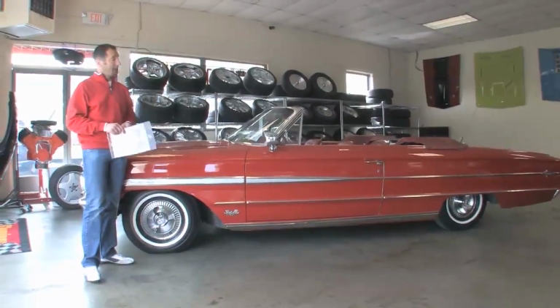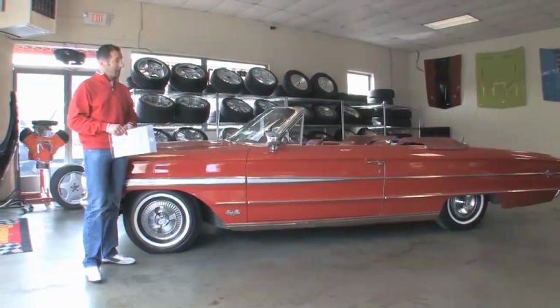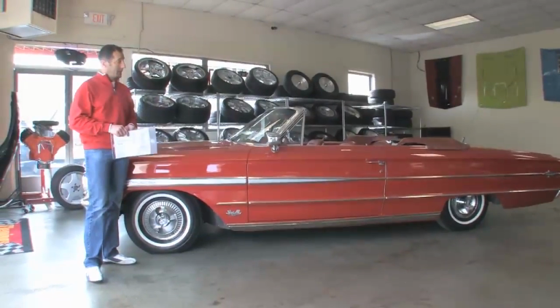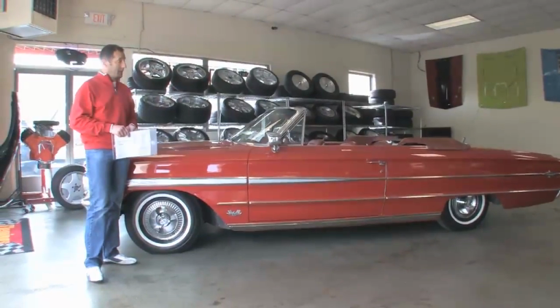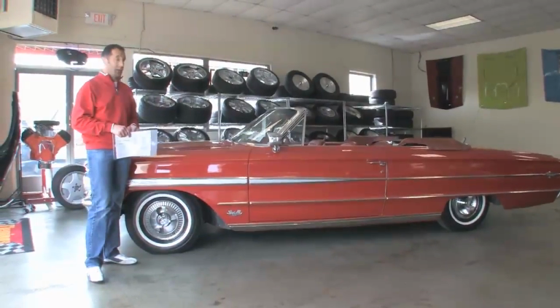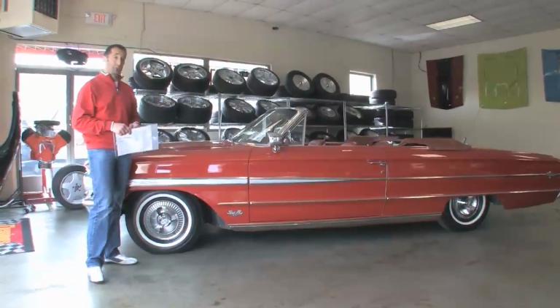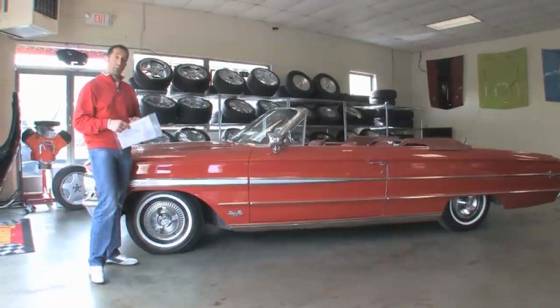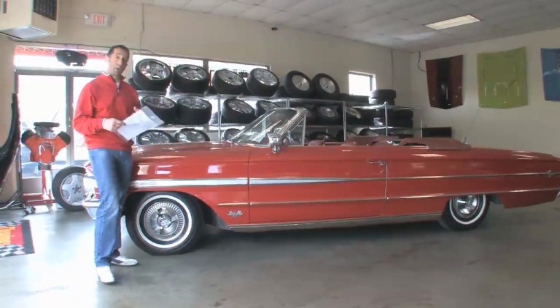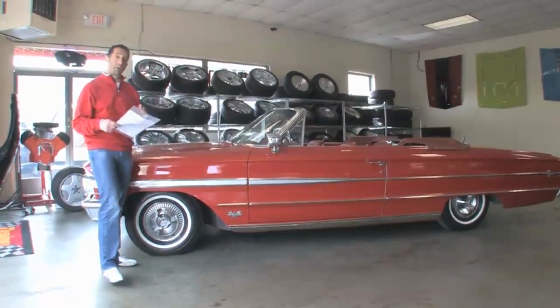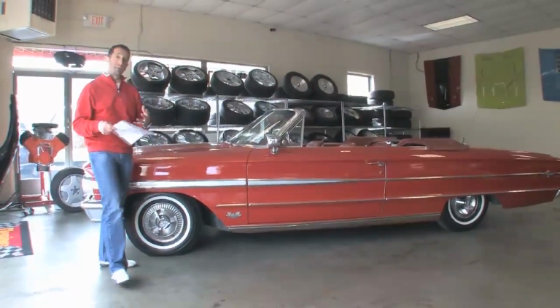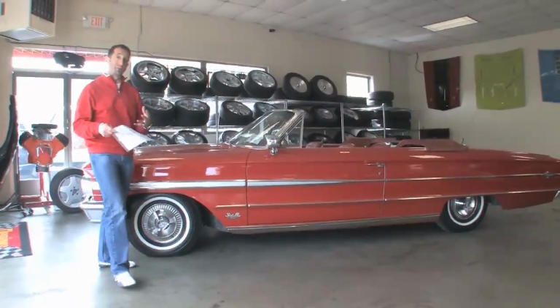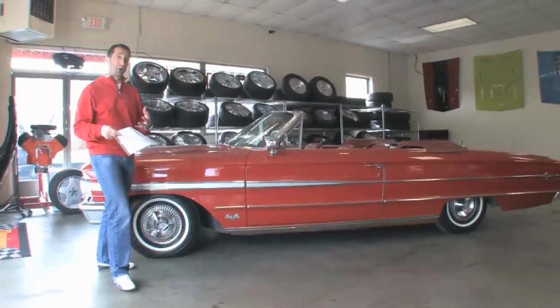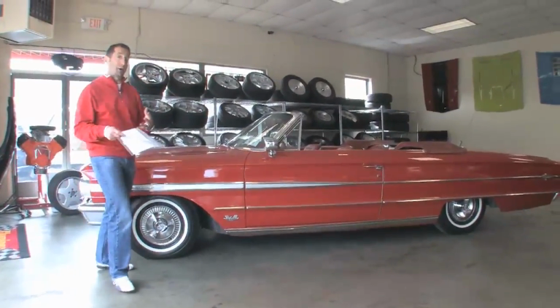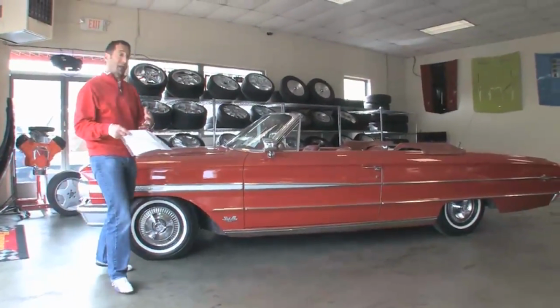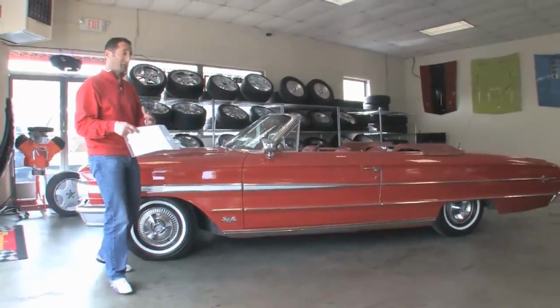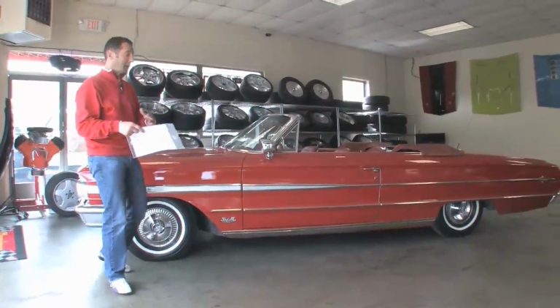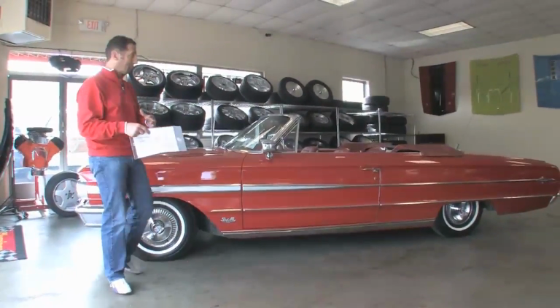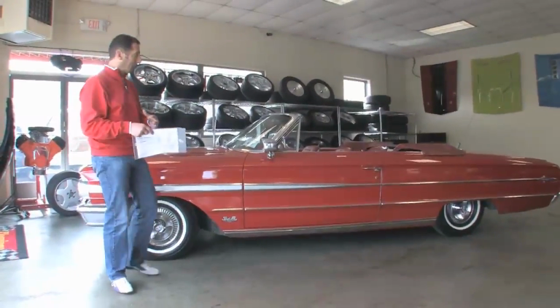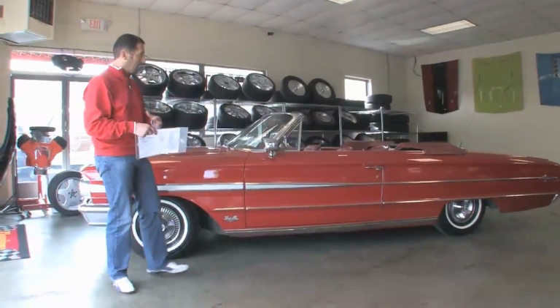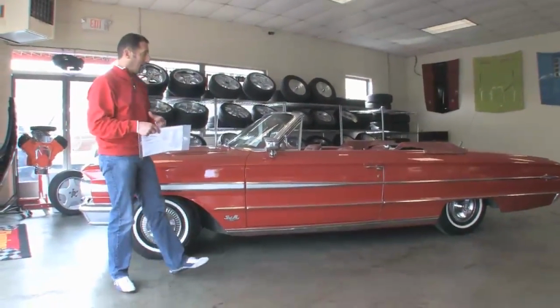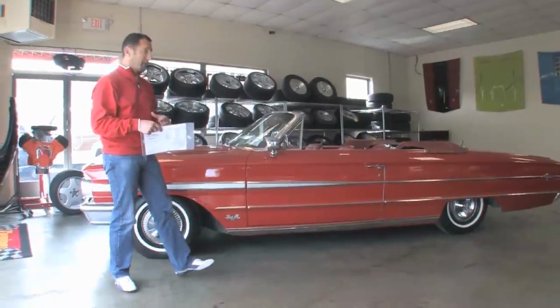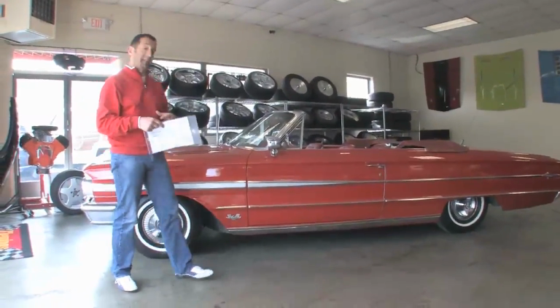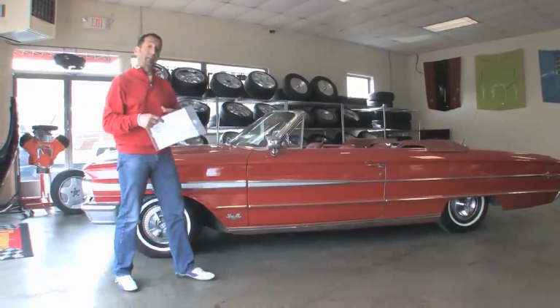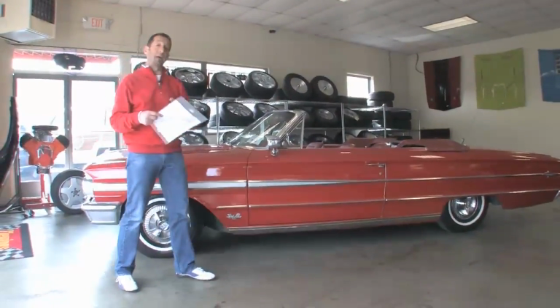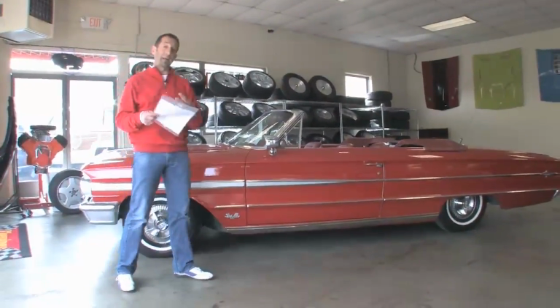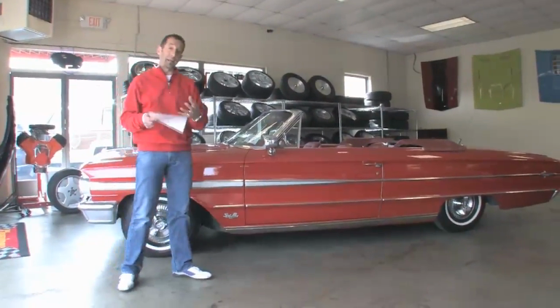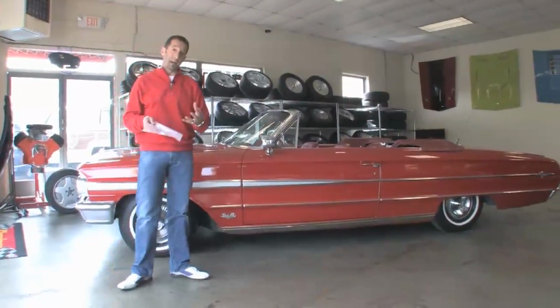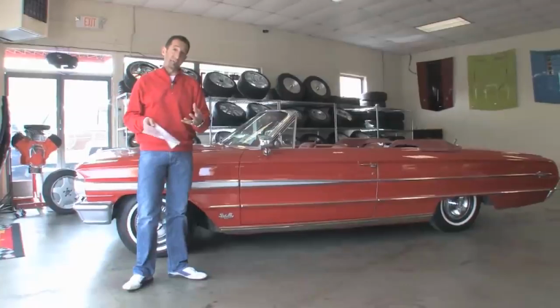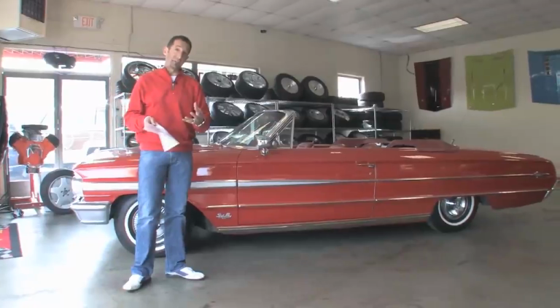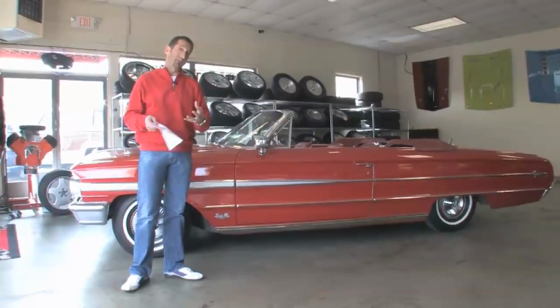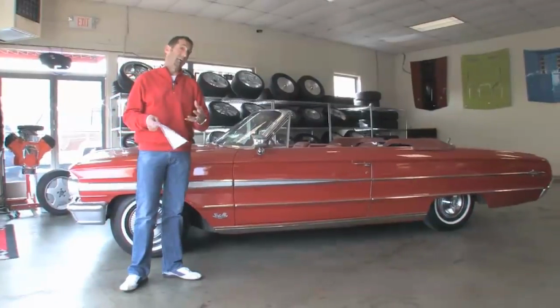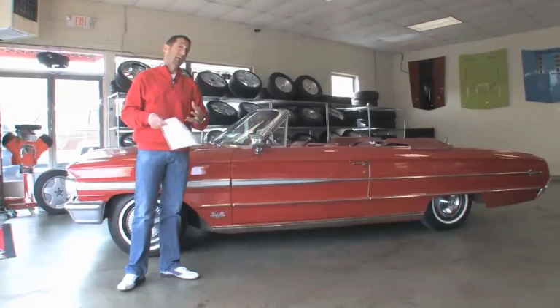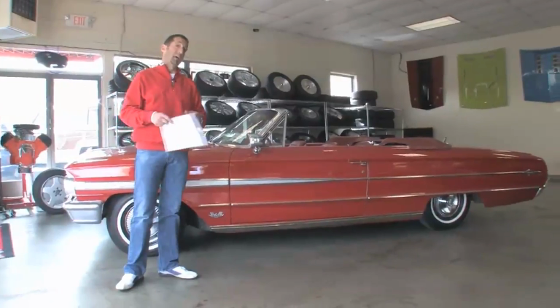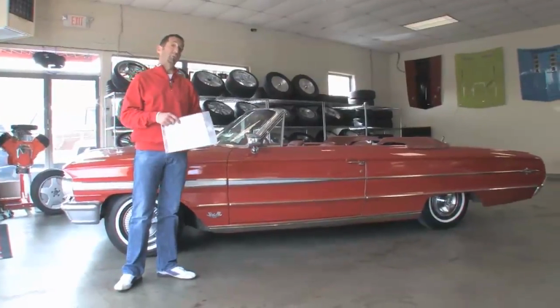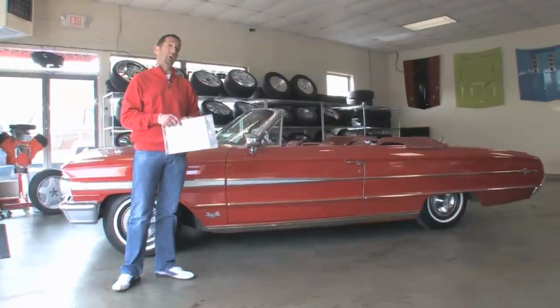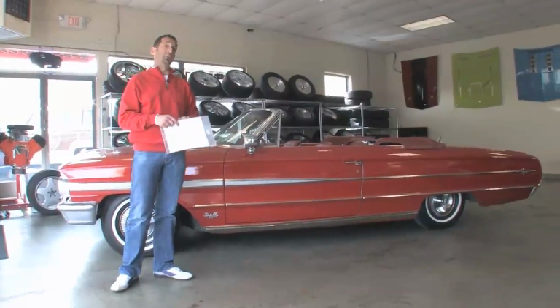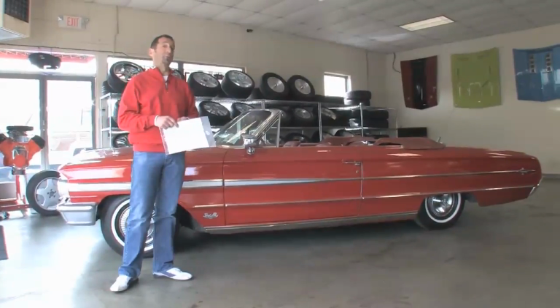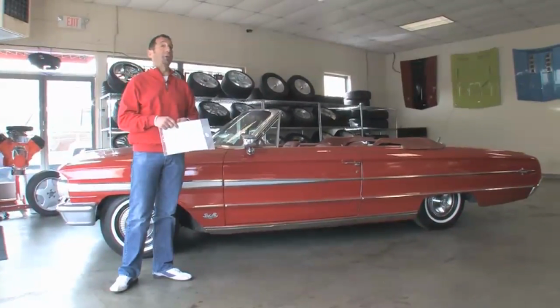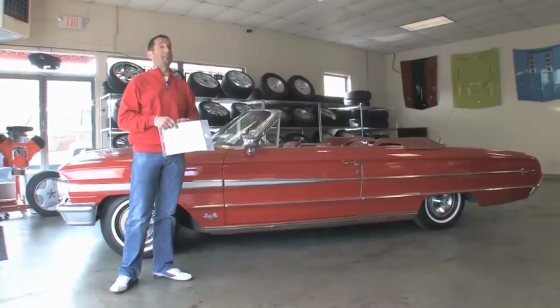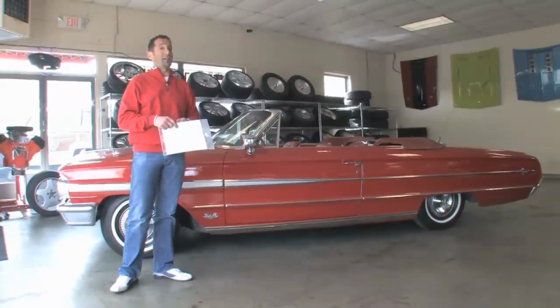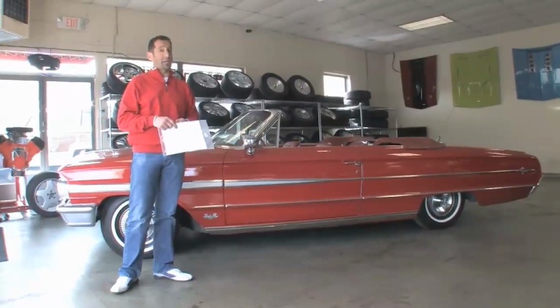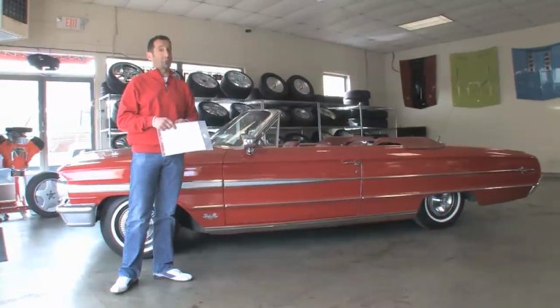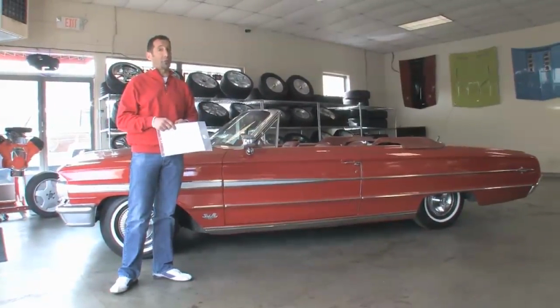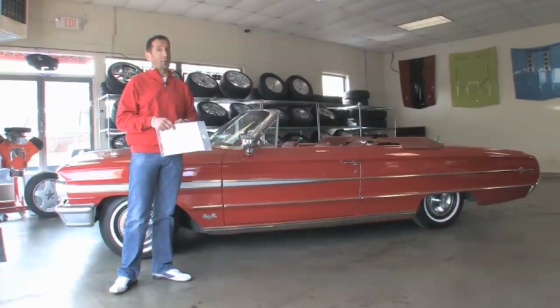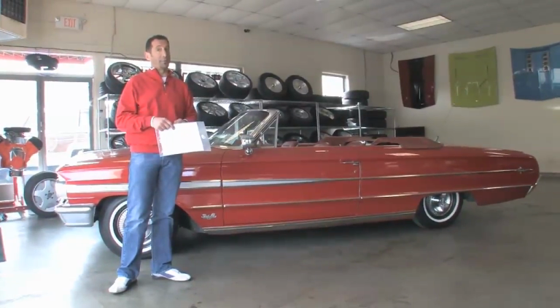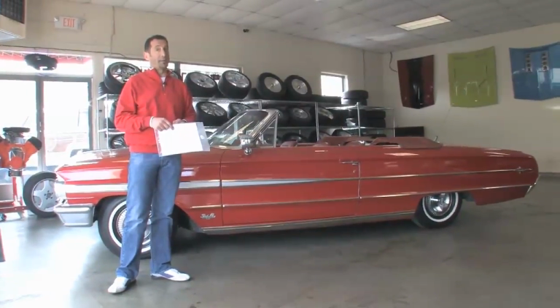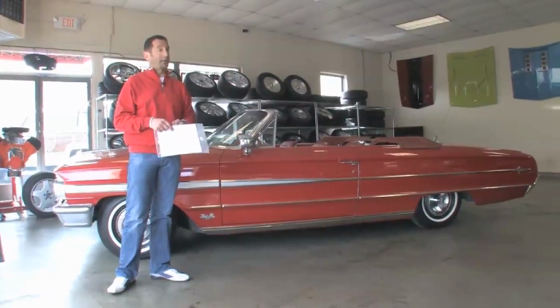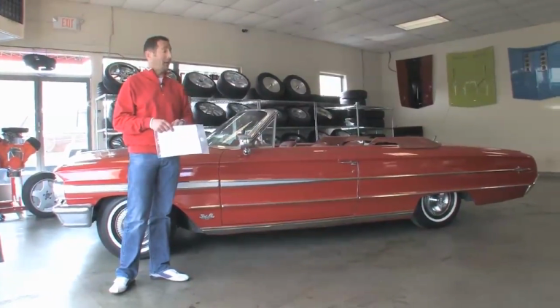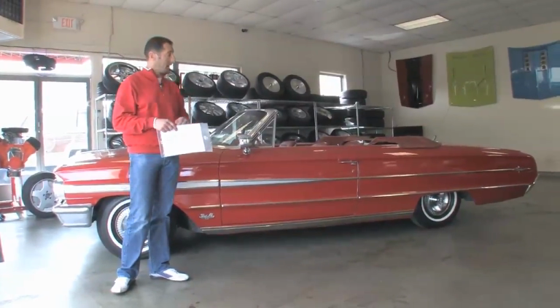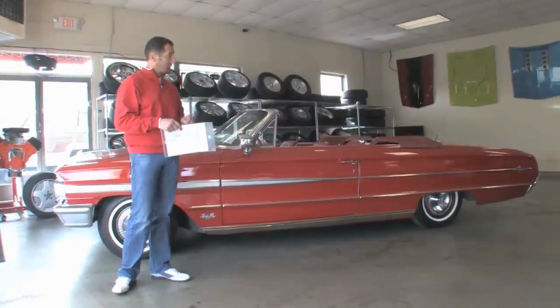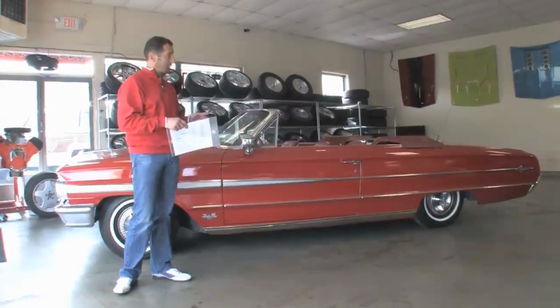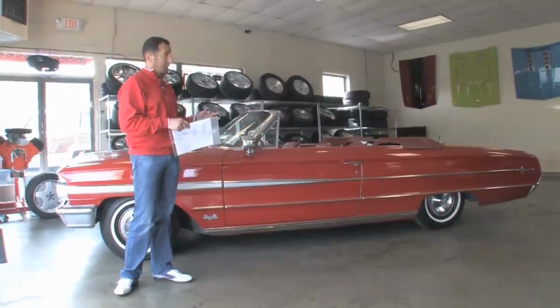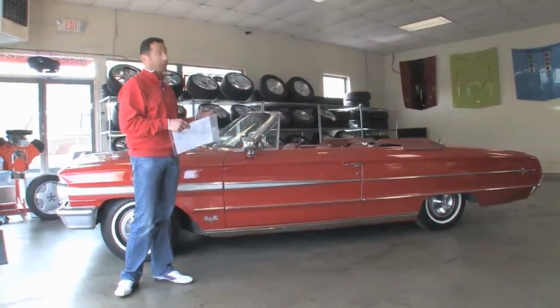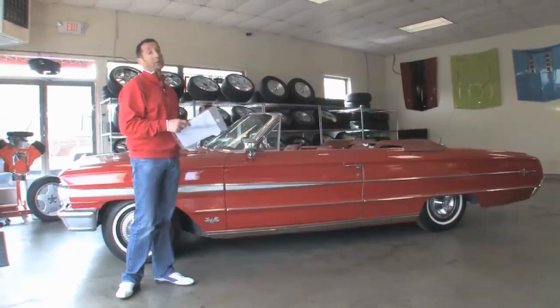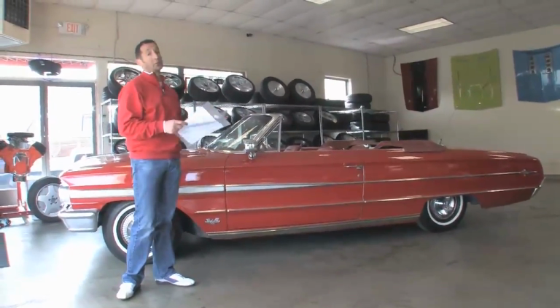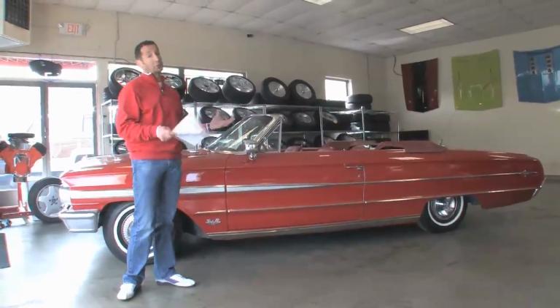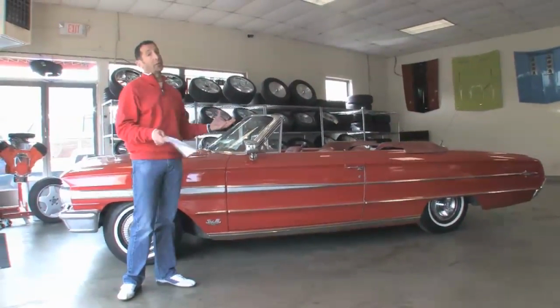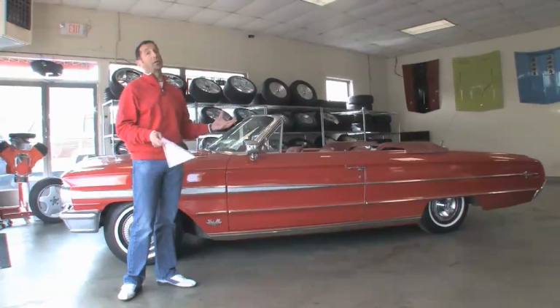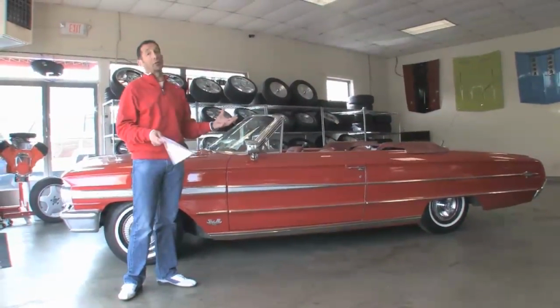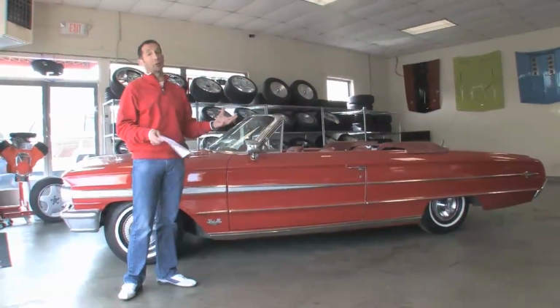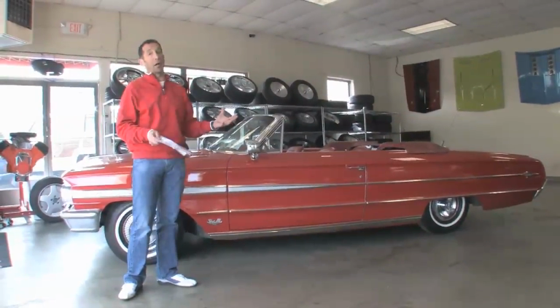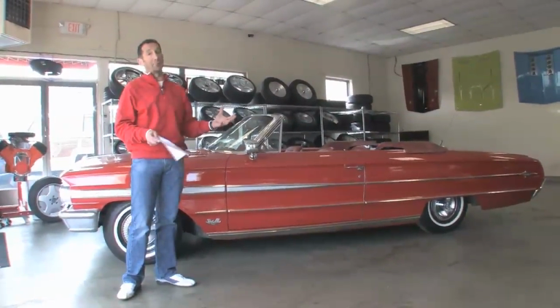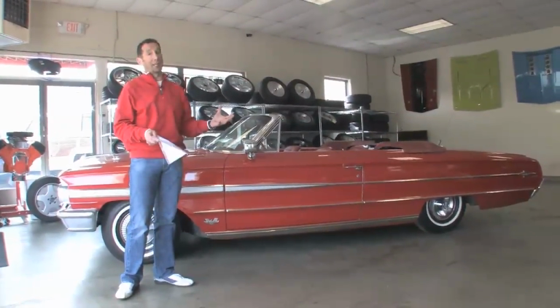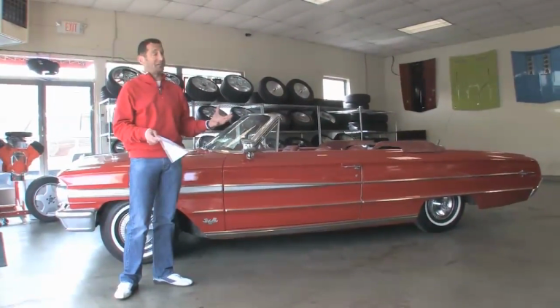As we walk around this car, it has a couple of dealer-added options, as well as some great factory equipment, and certainly some great color combinations.